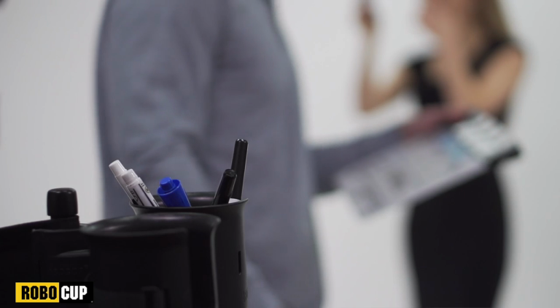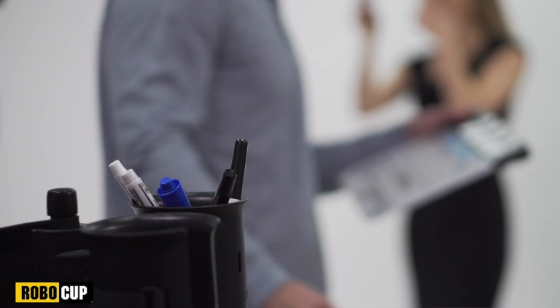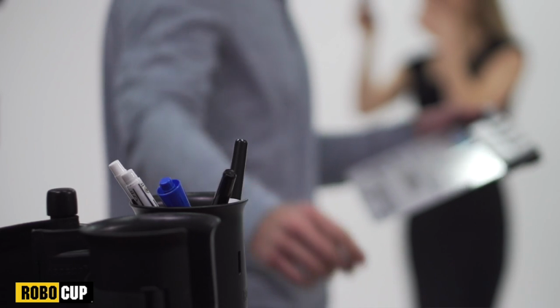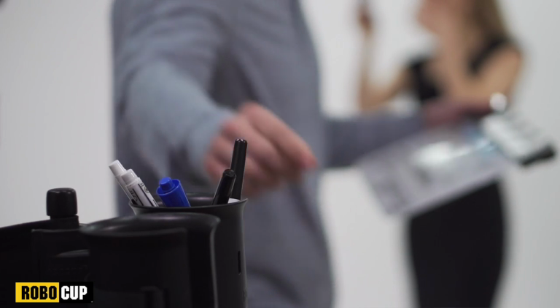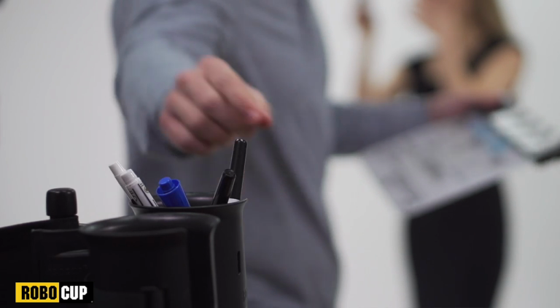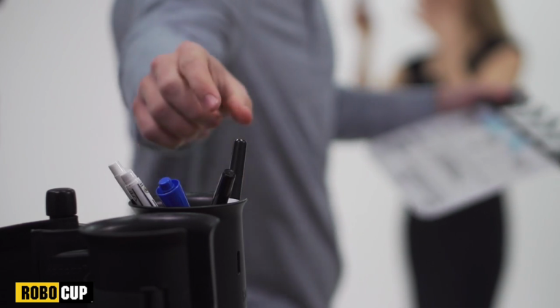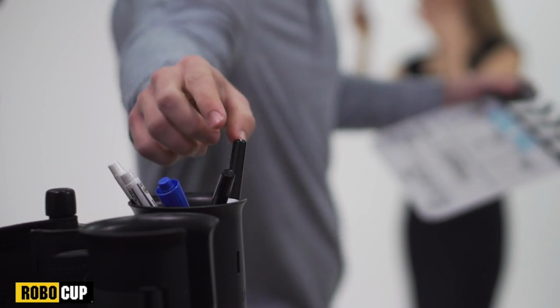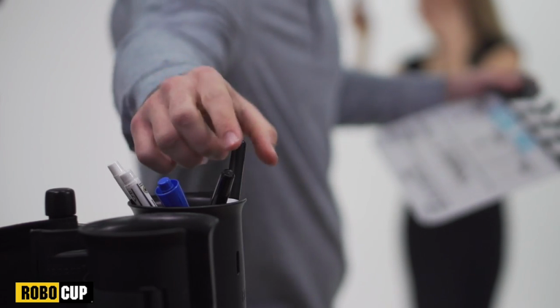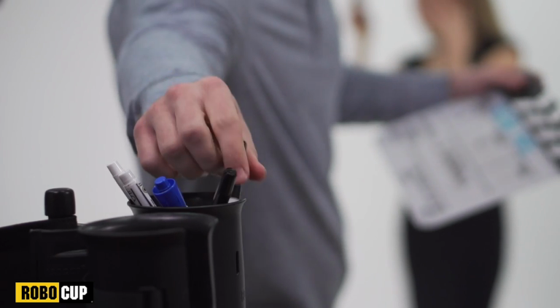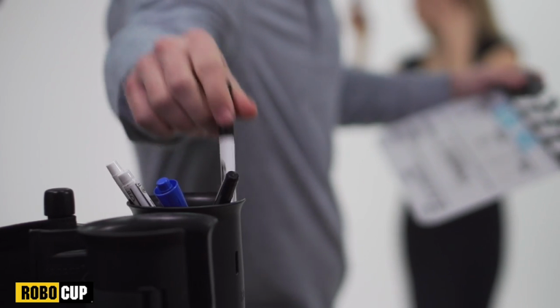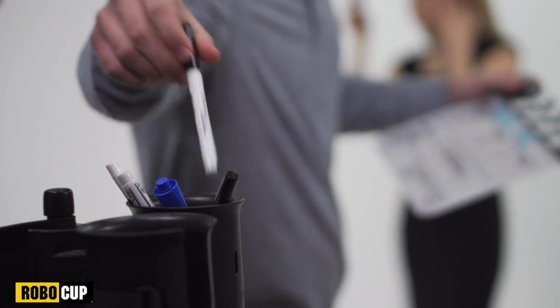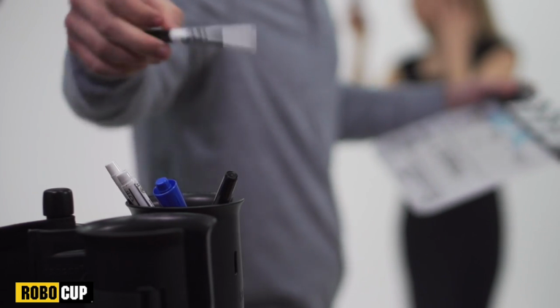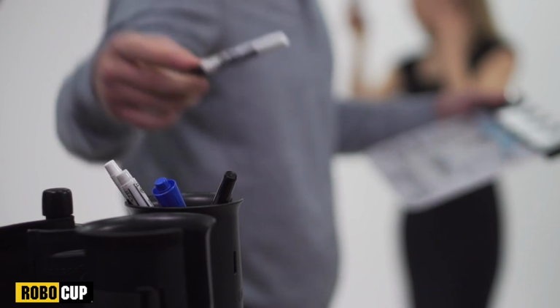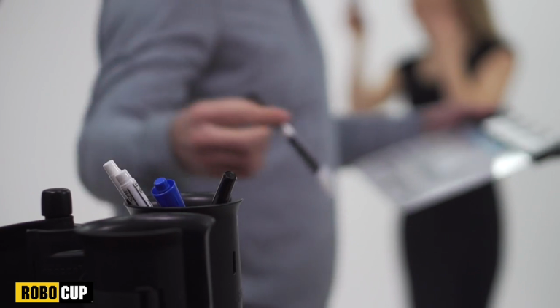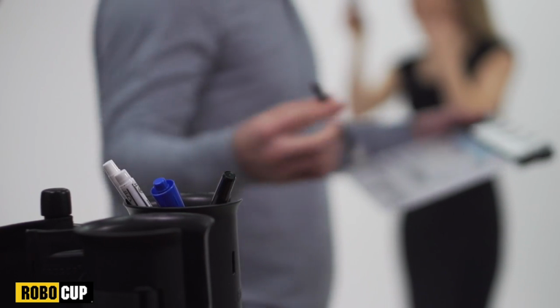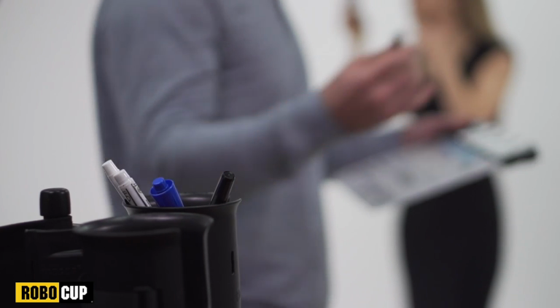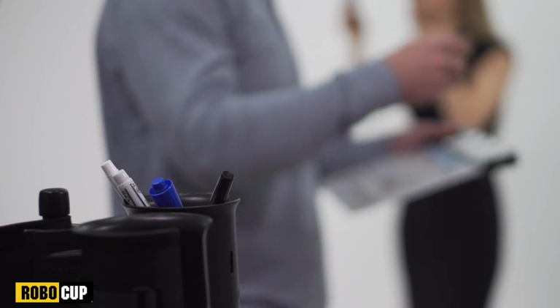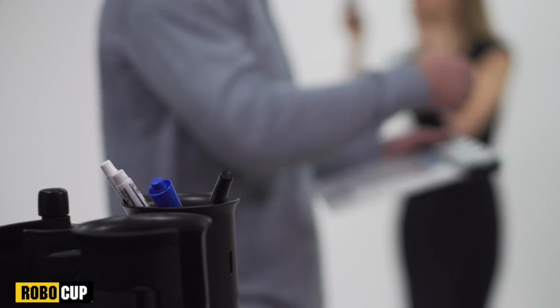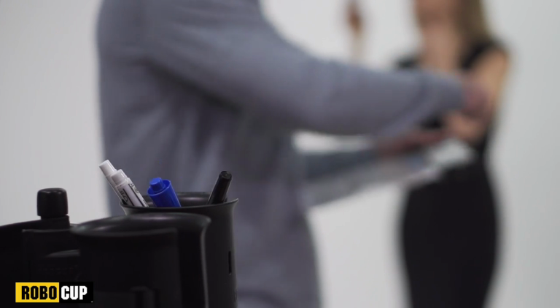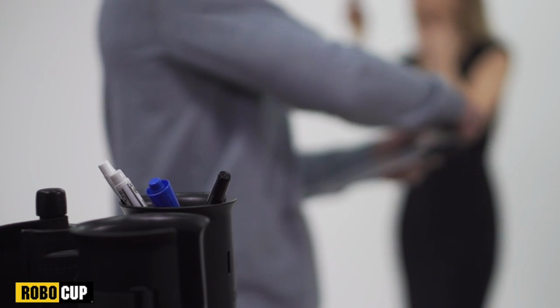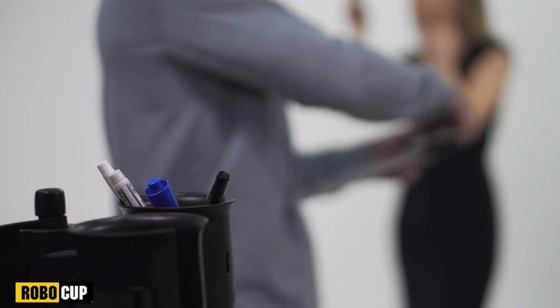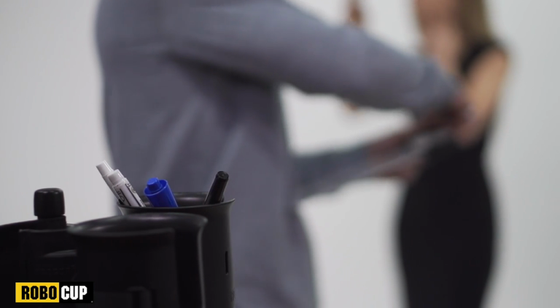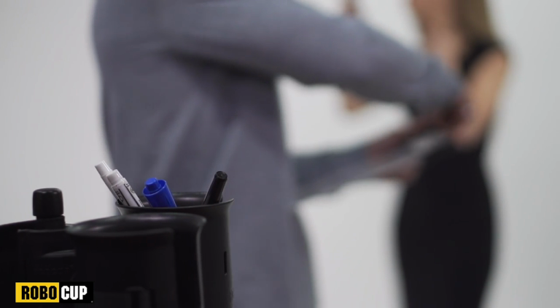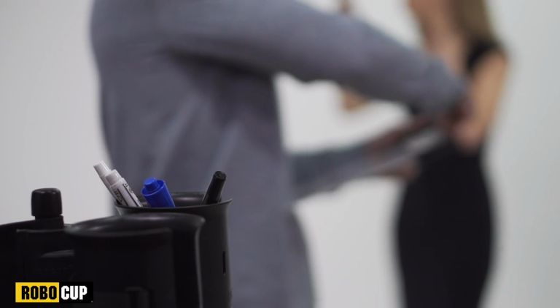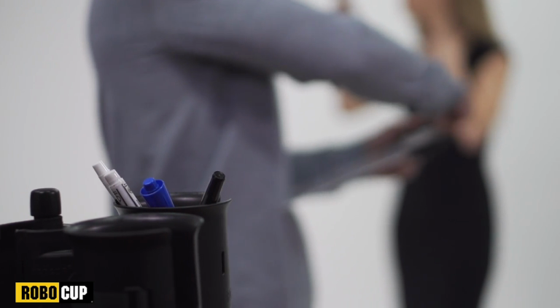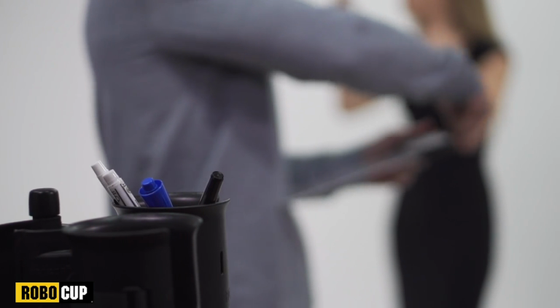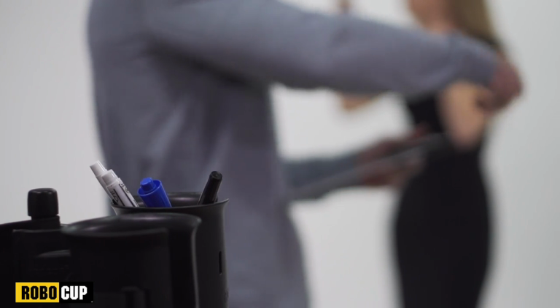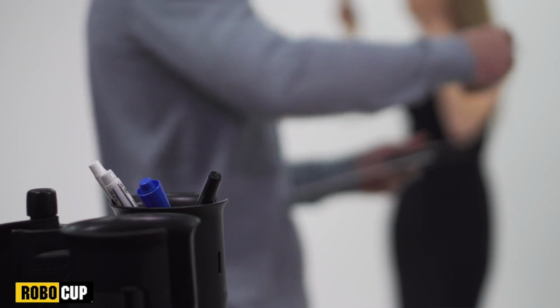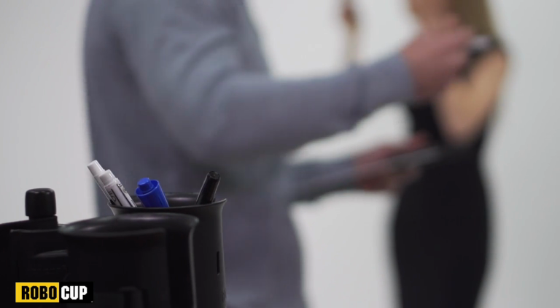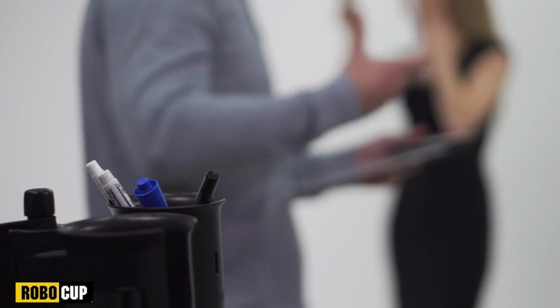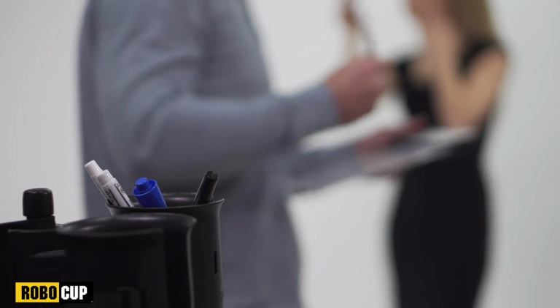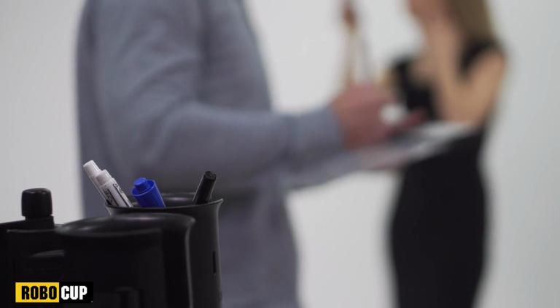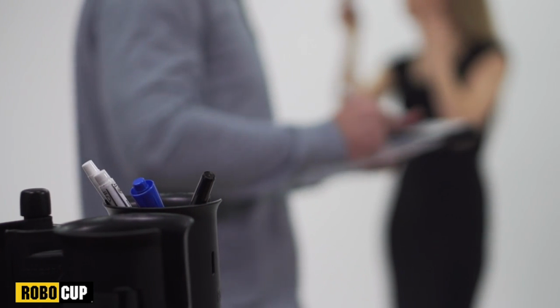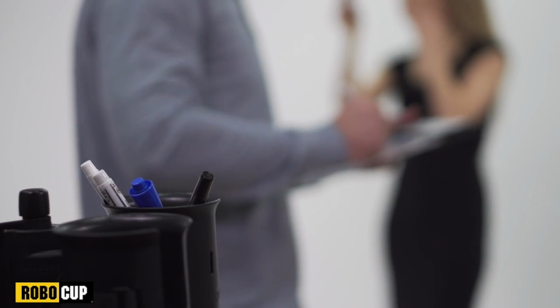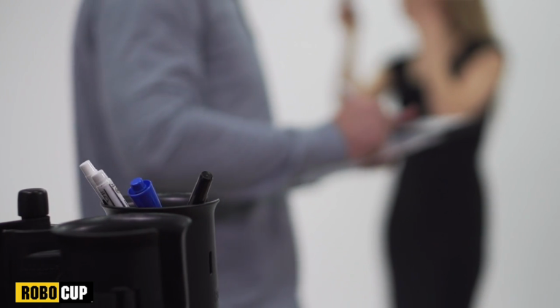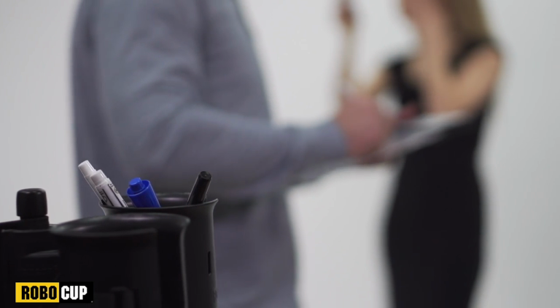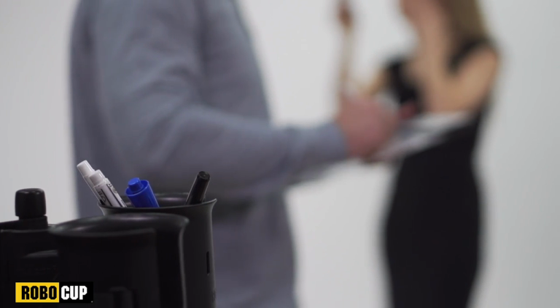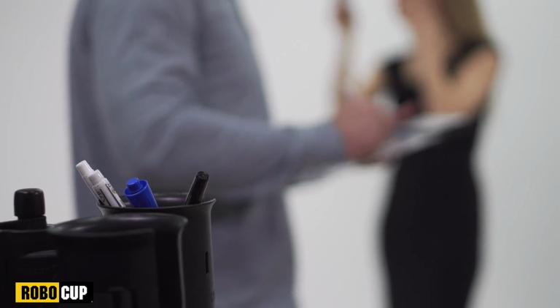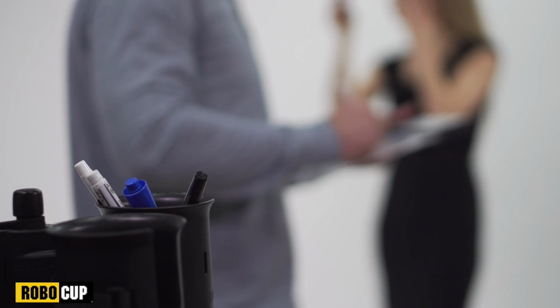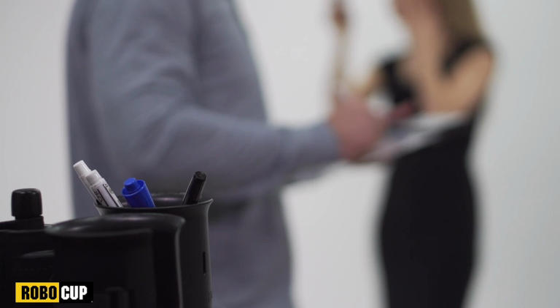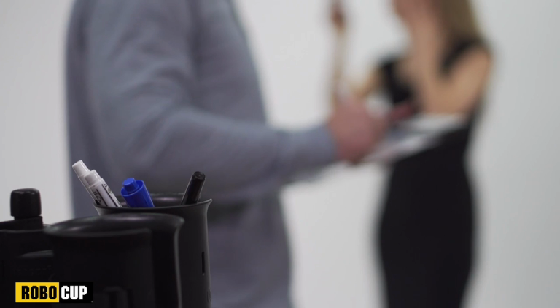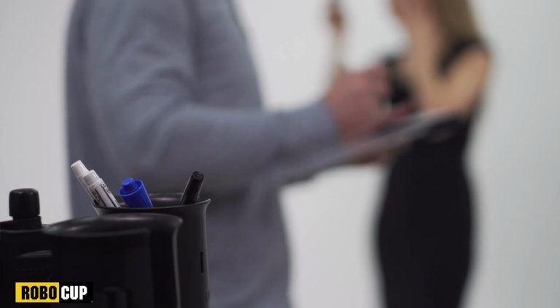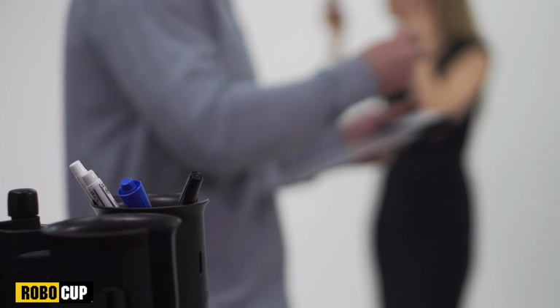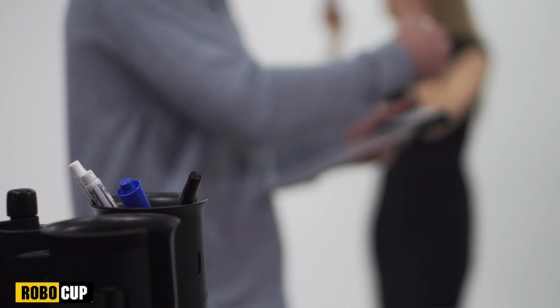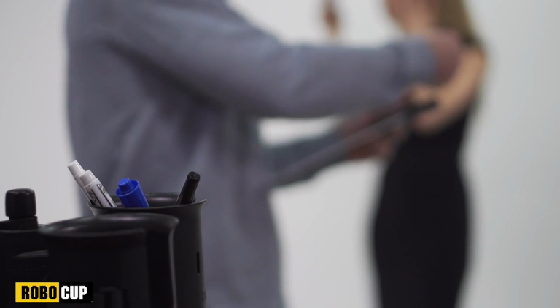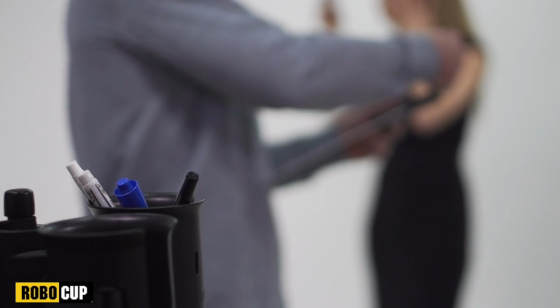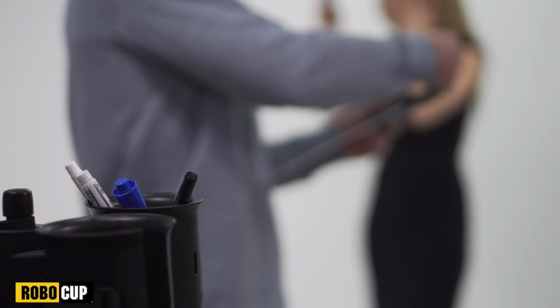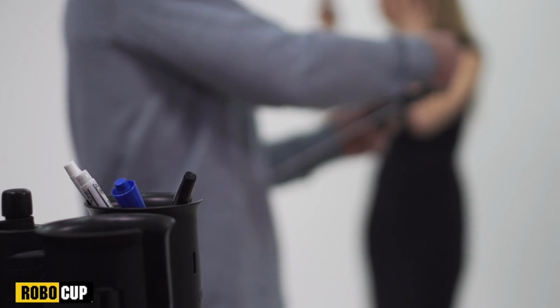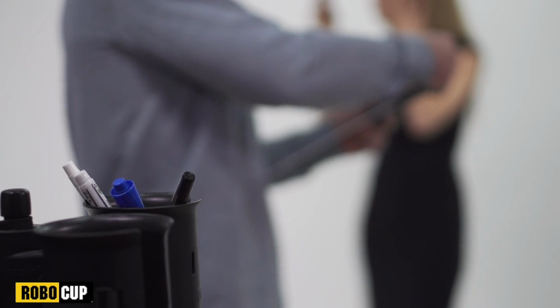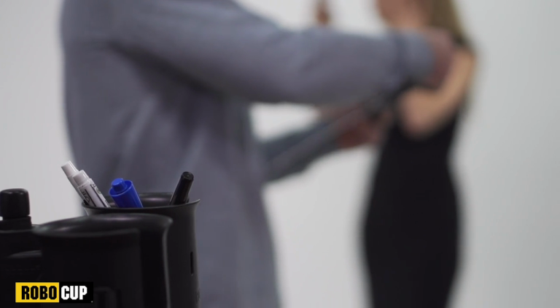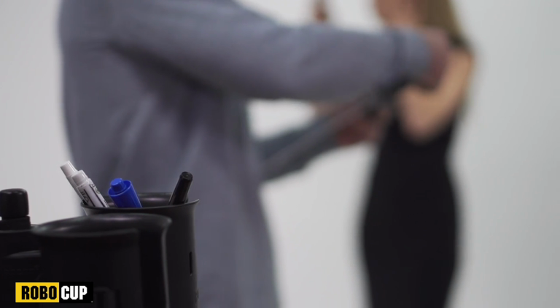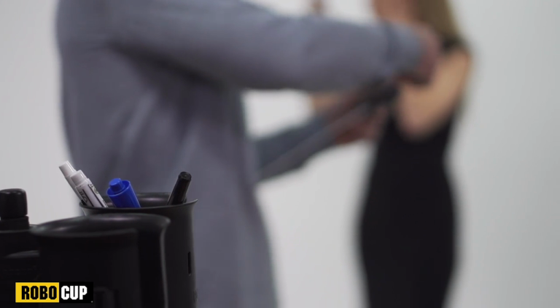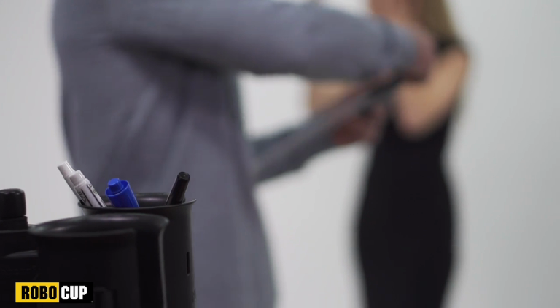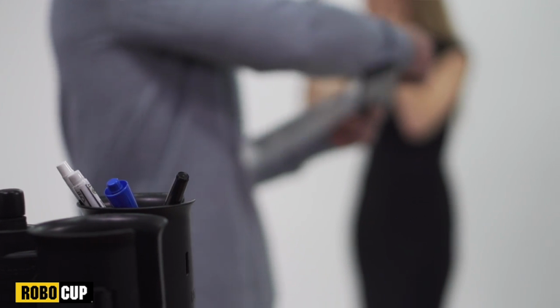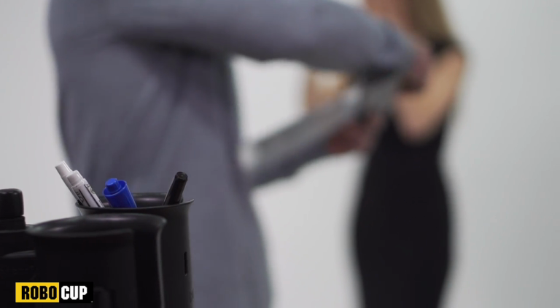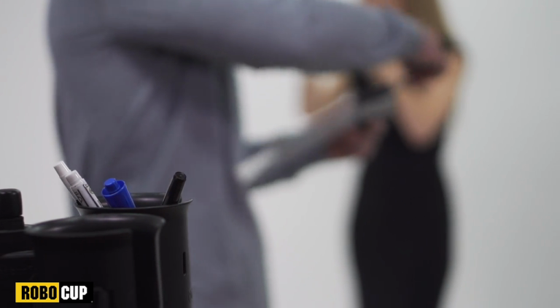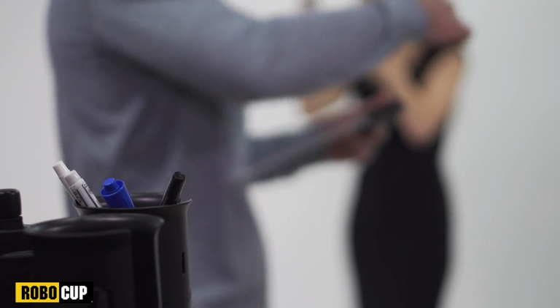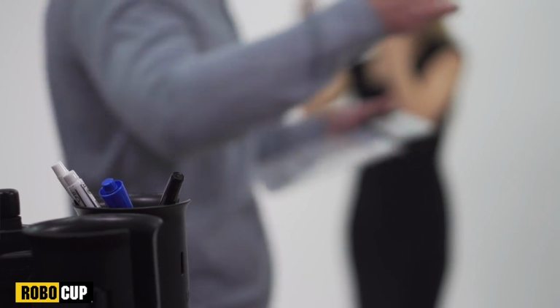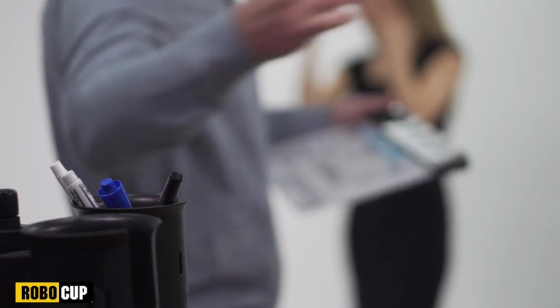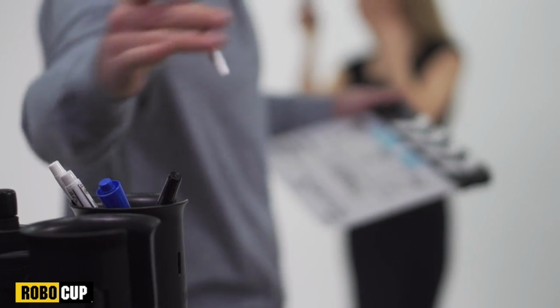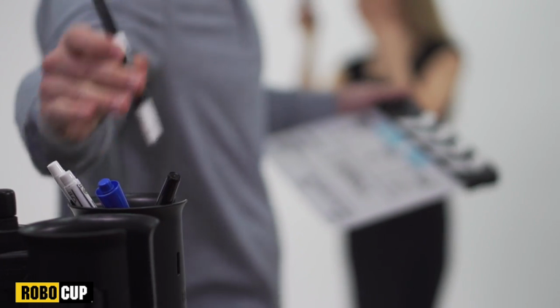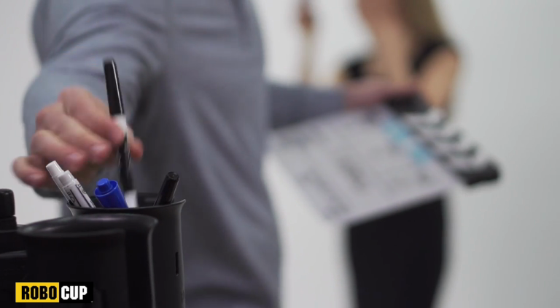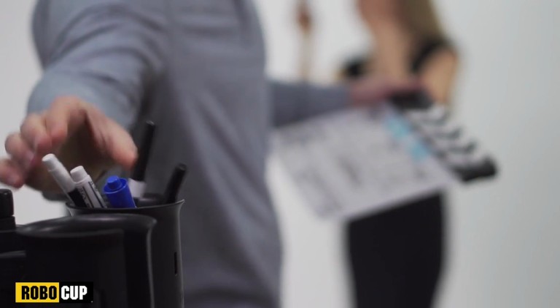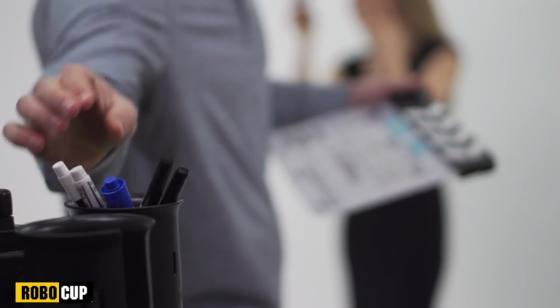Every studio has a clapboard for marking takes, and I was always losing markers, until I started using my RoboCup to keep them in arm's reach.